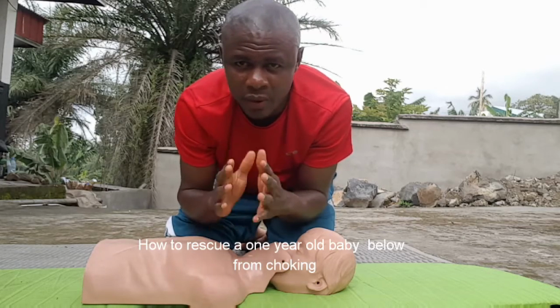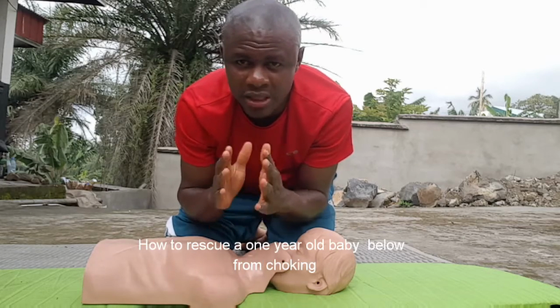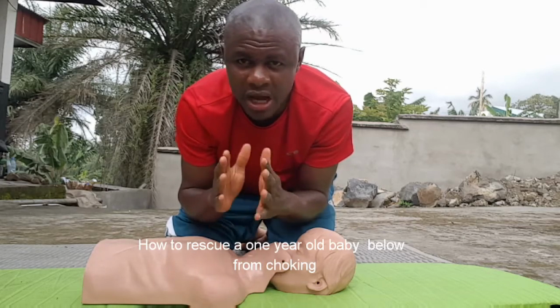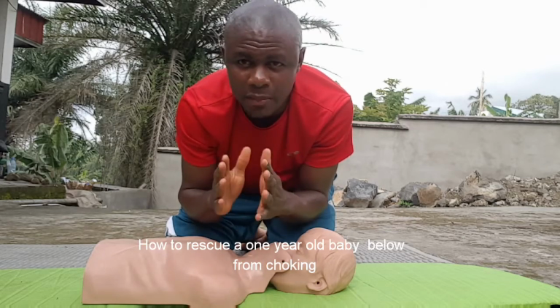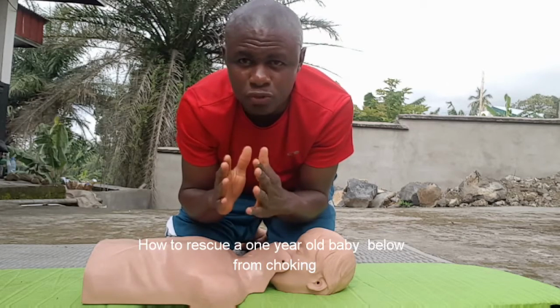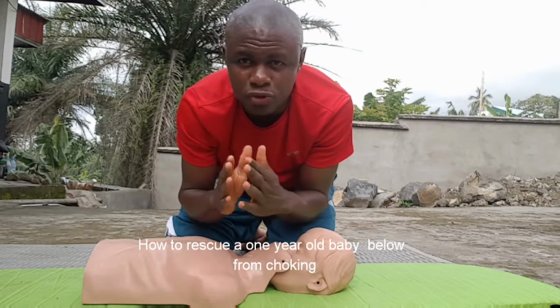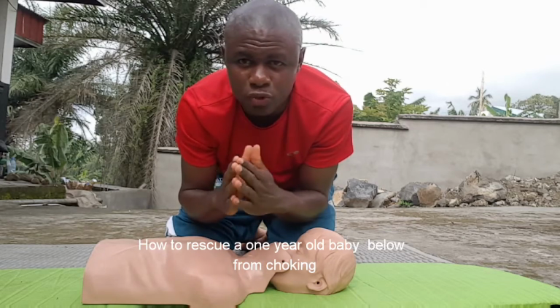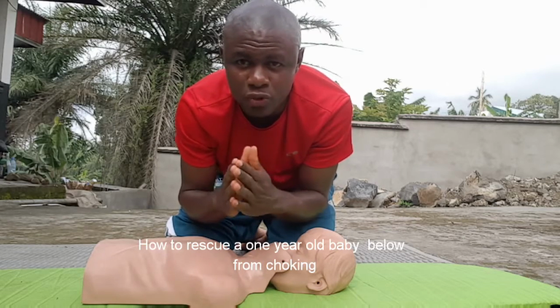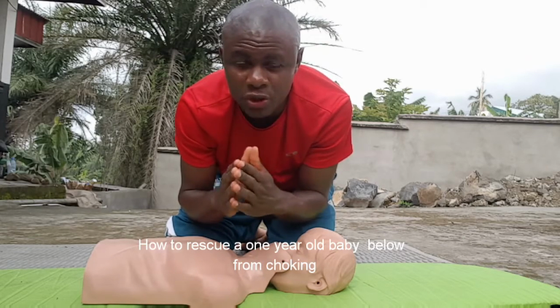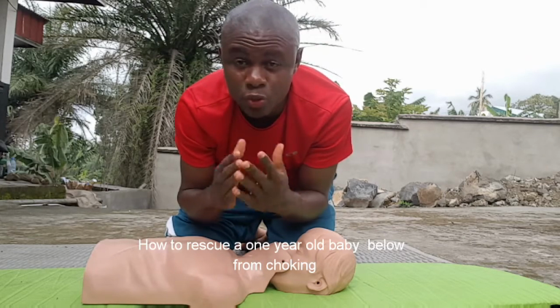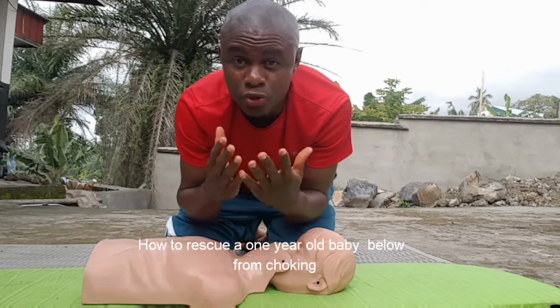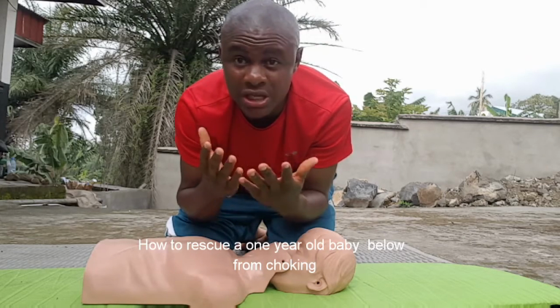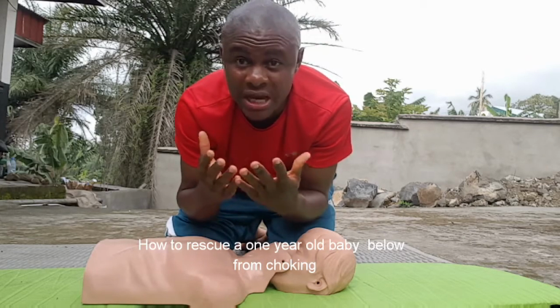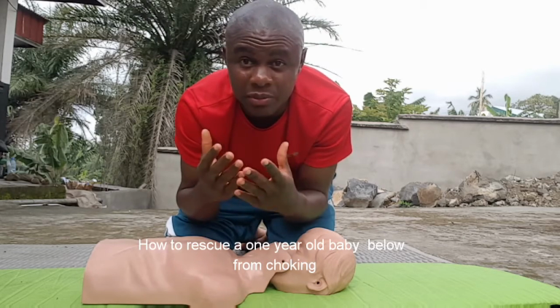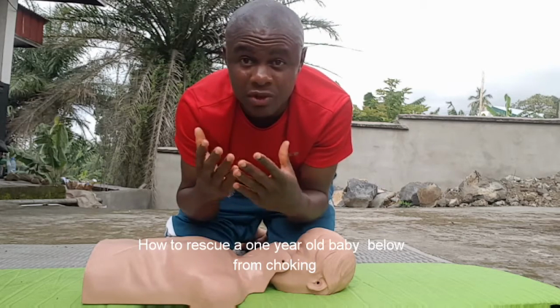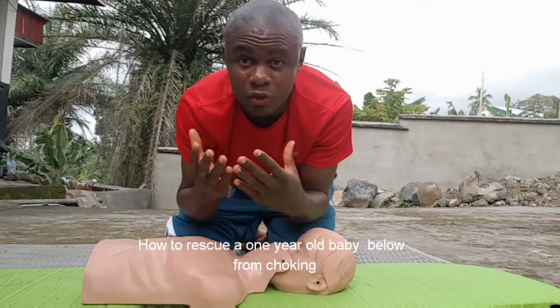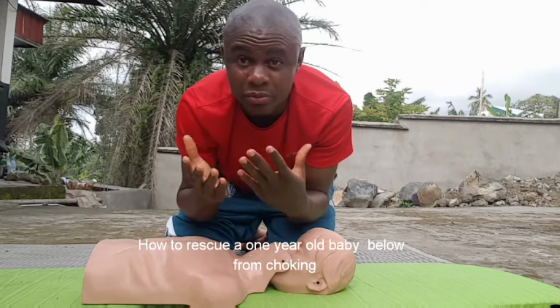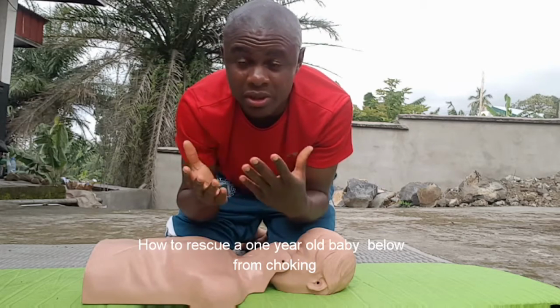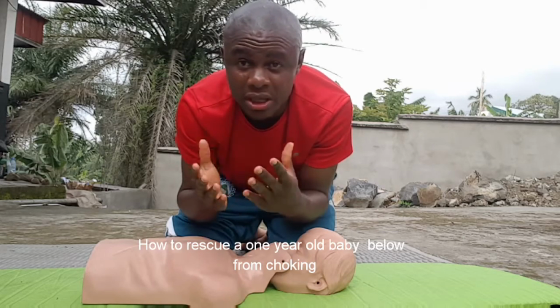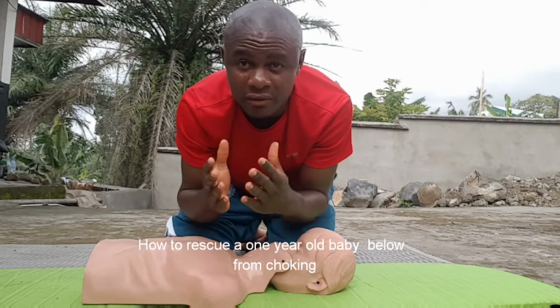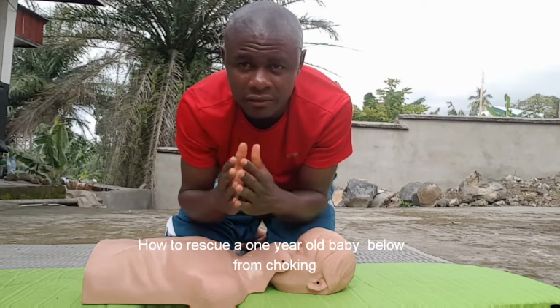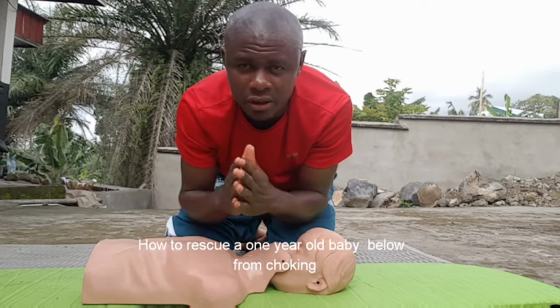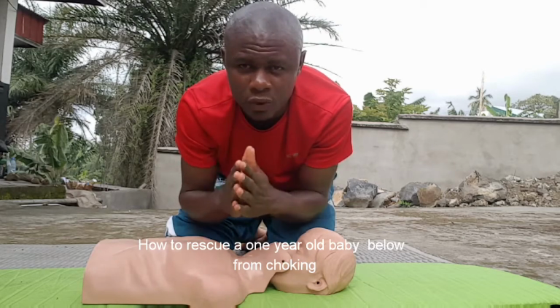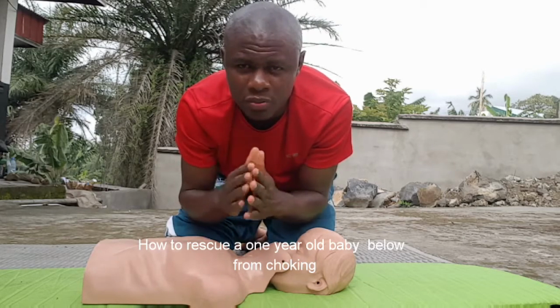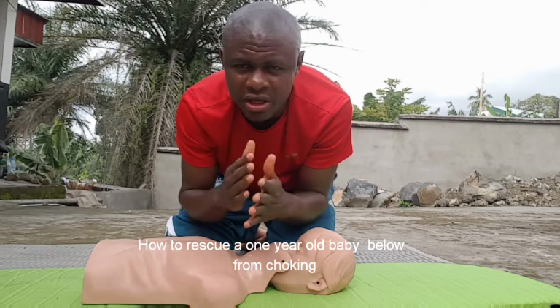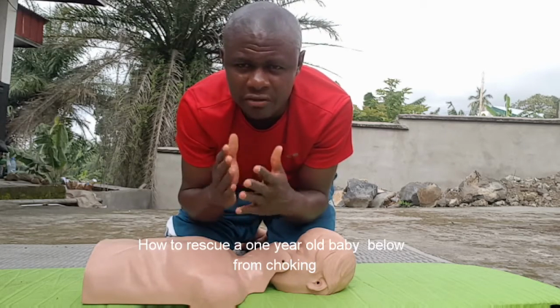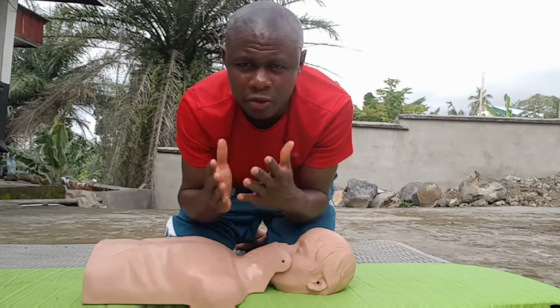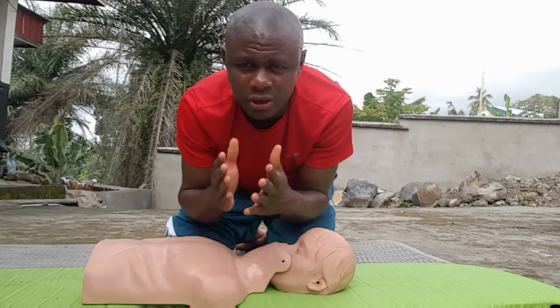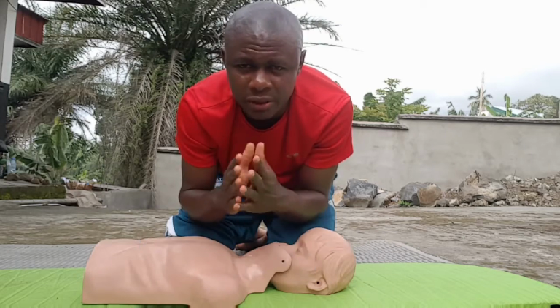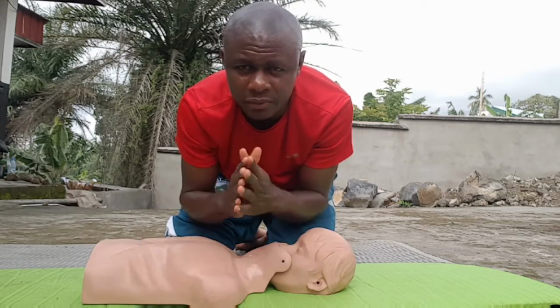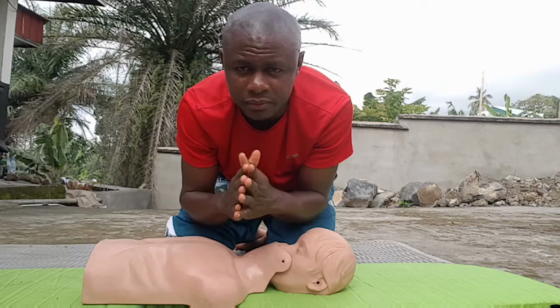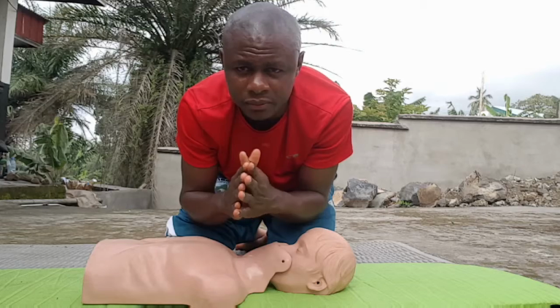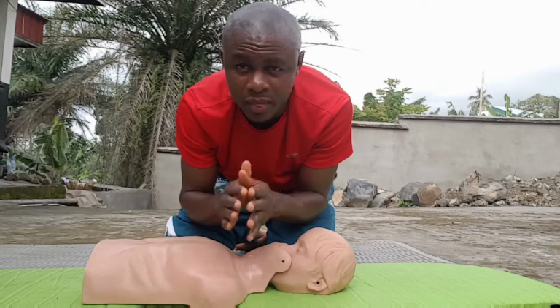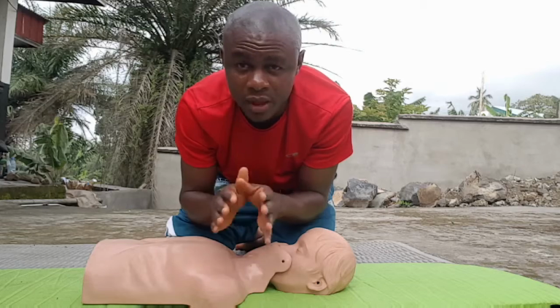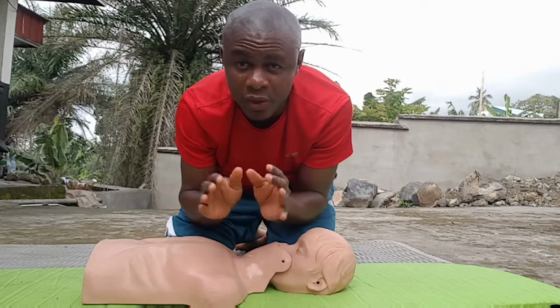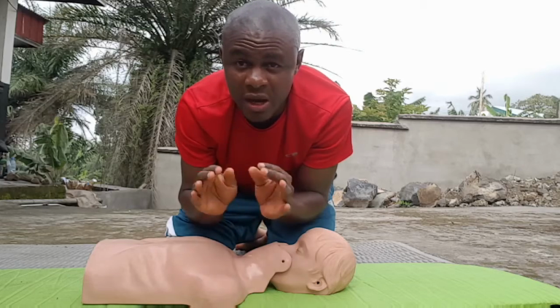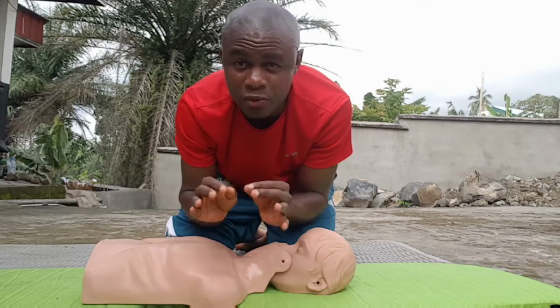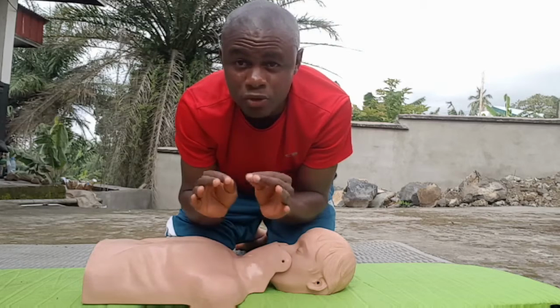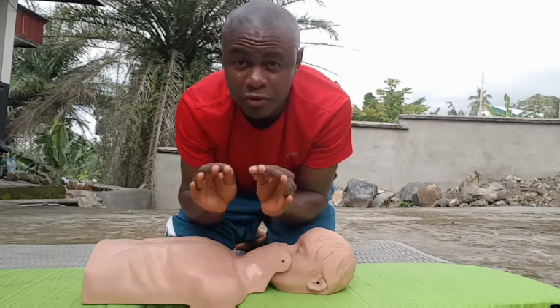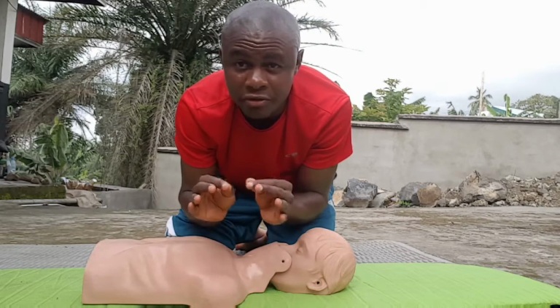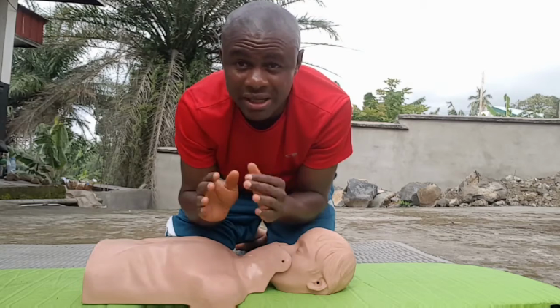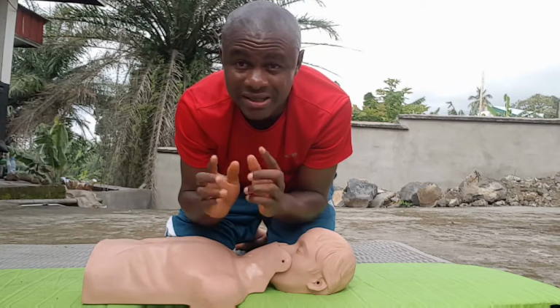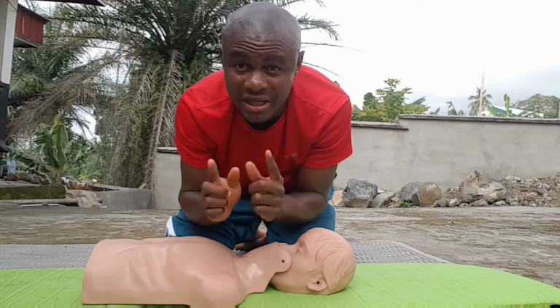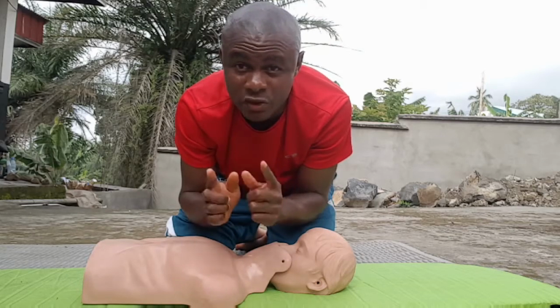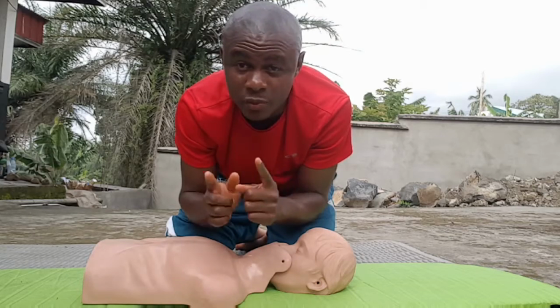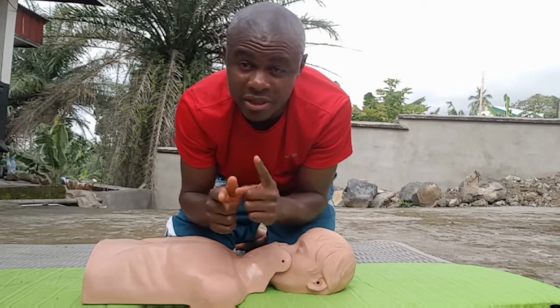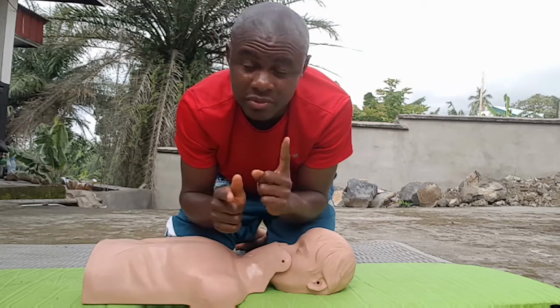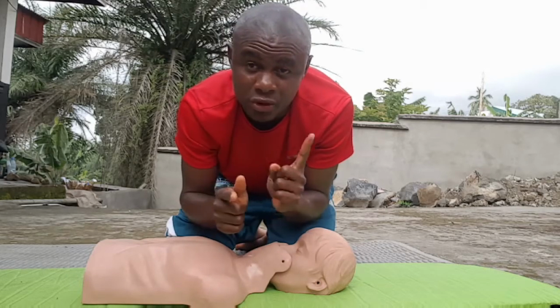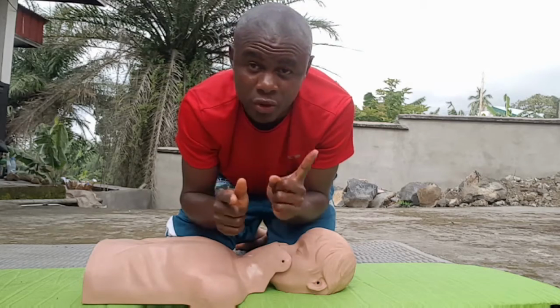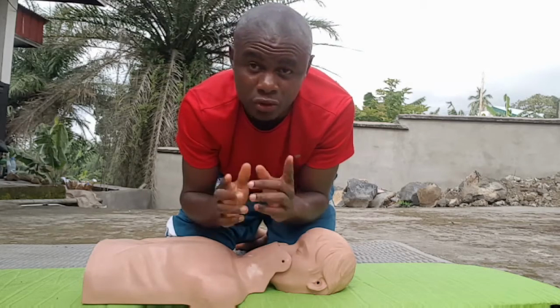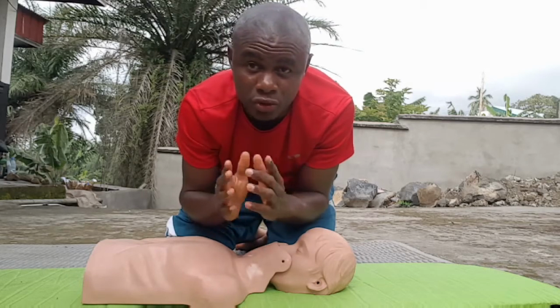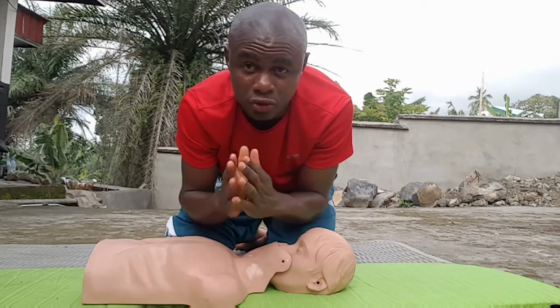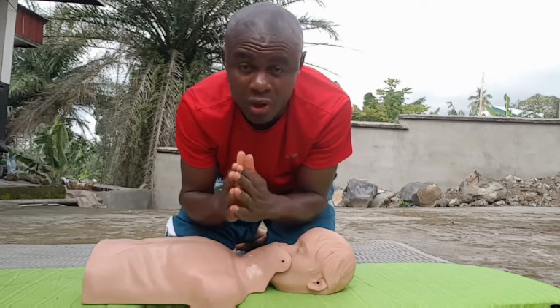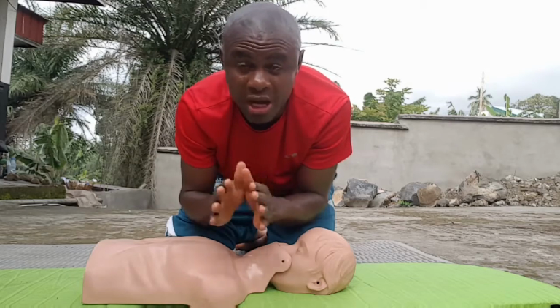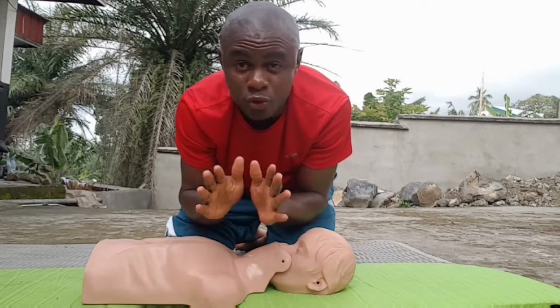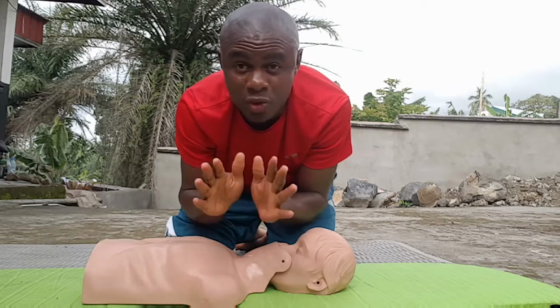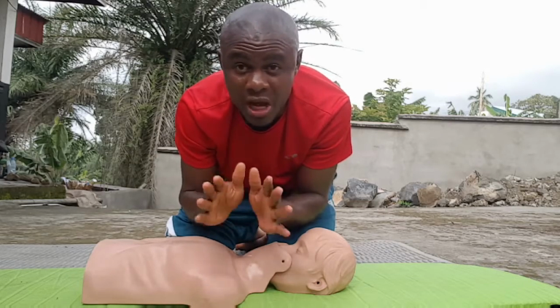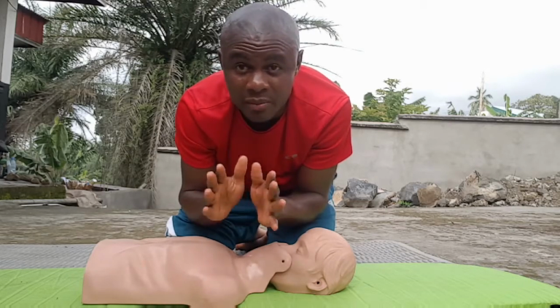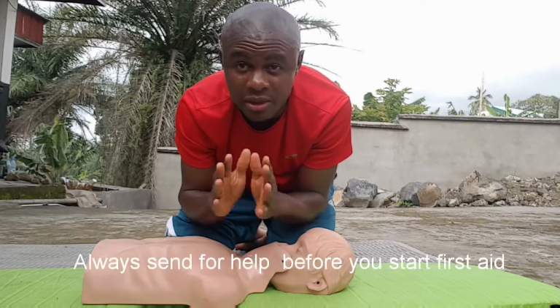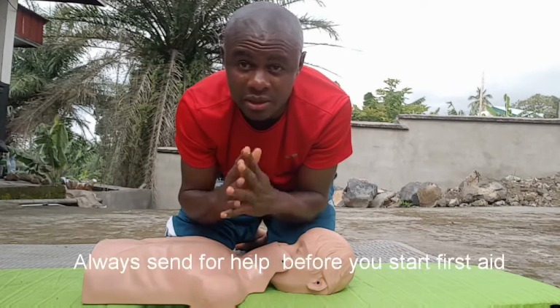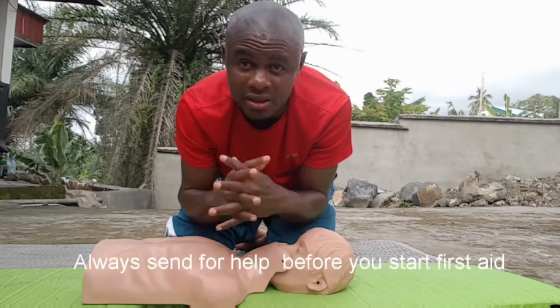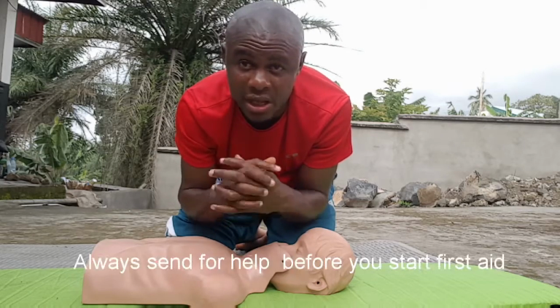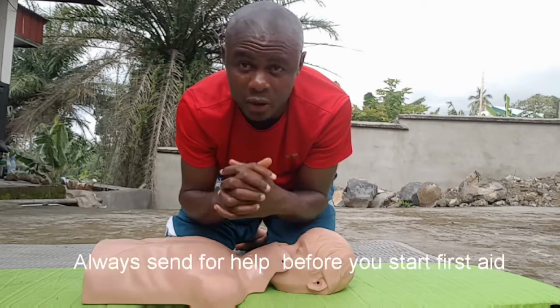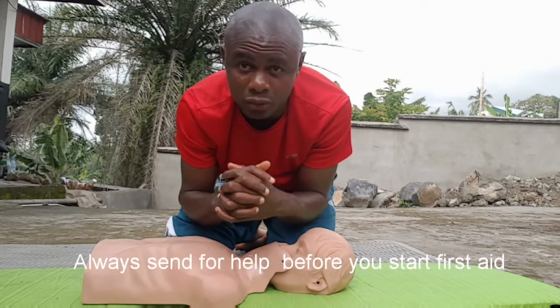When it happens so, you will see how the baby is going to behave. It will behave funny. When it happens, no fear. Send your person to make a call to the doctor, and you calm the baby down.